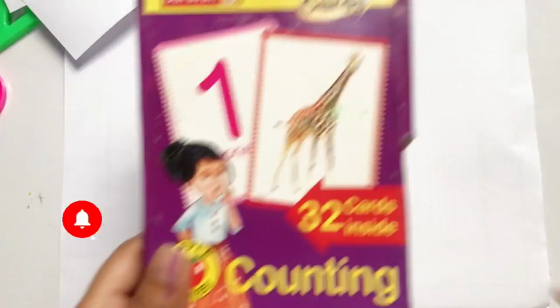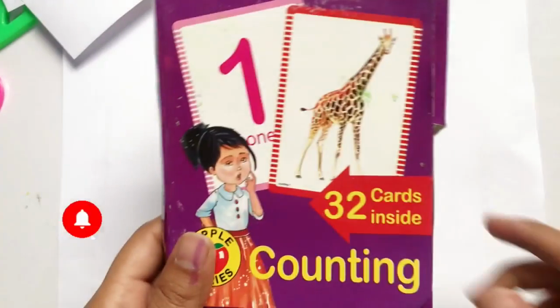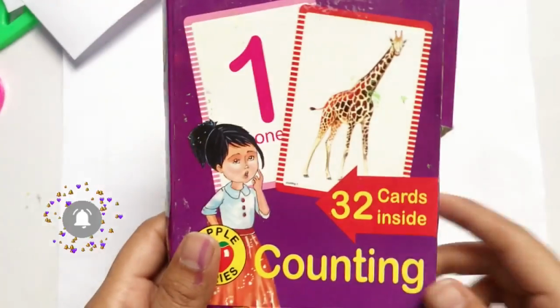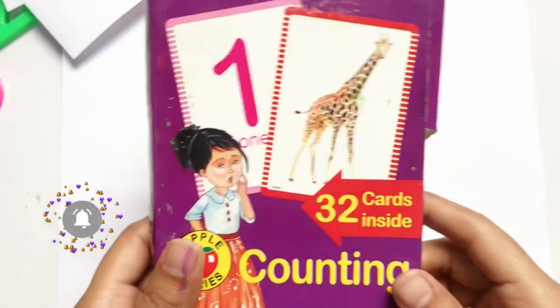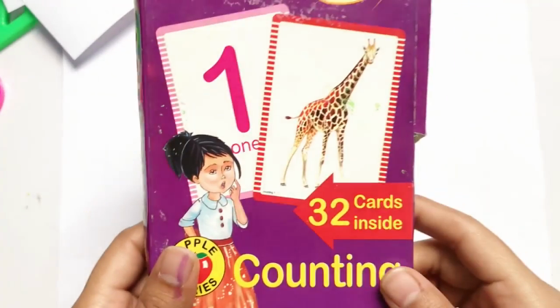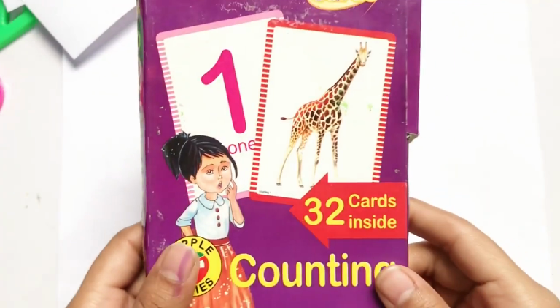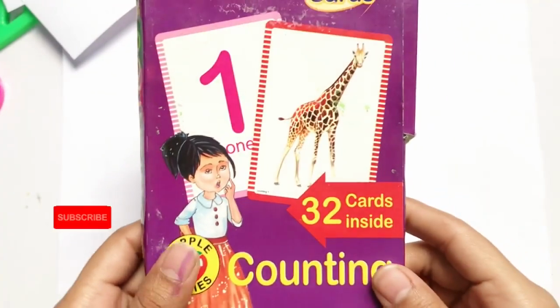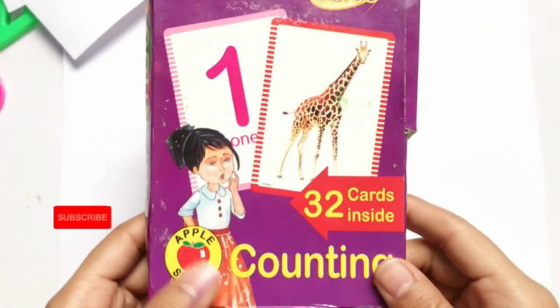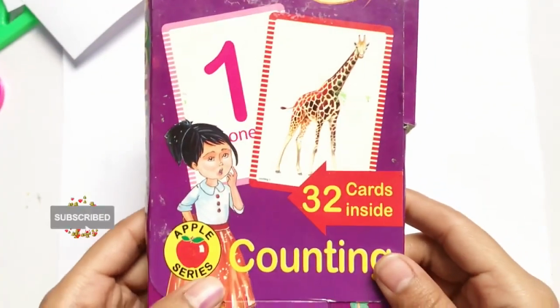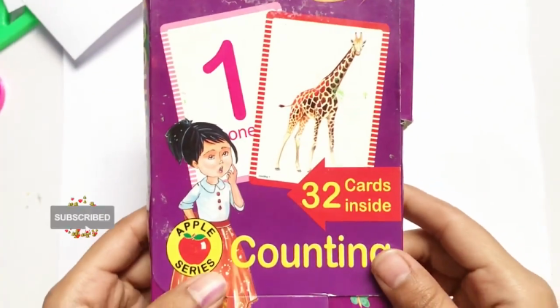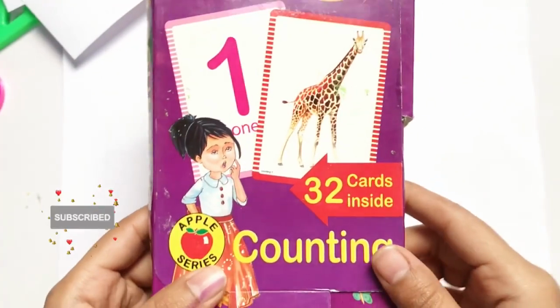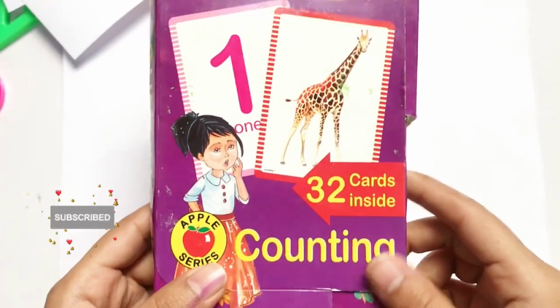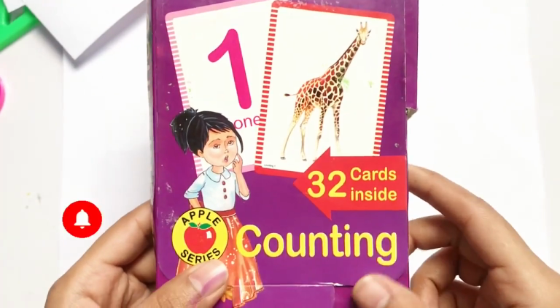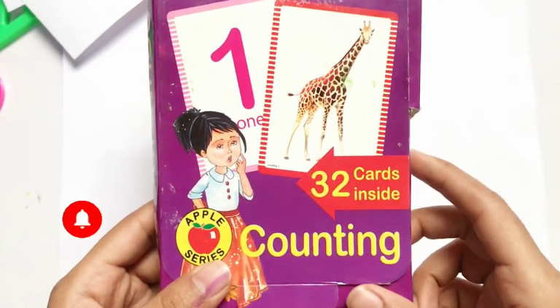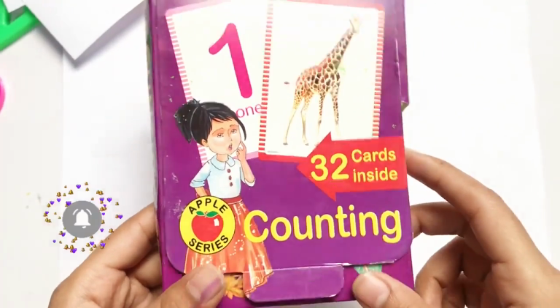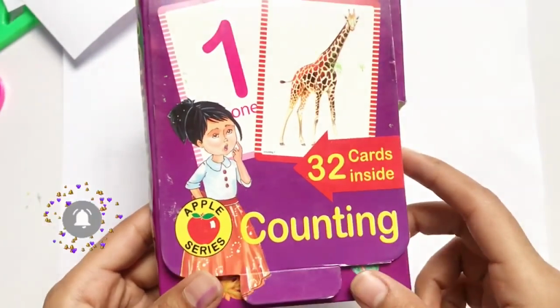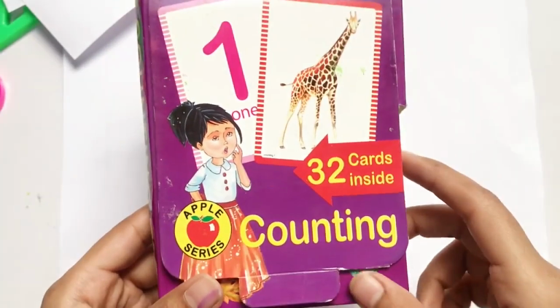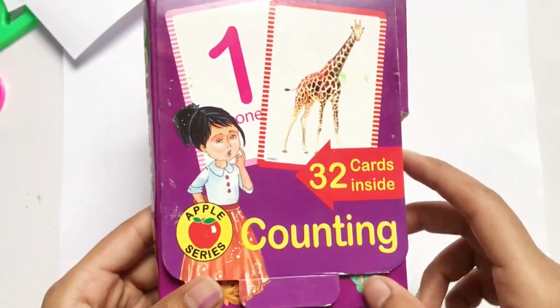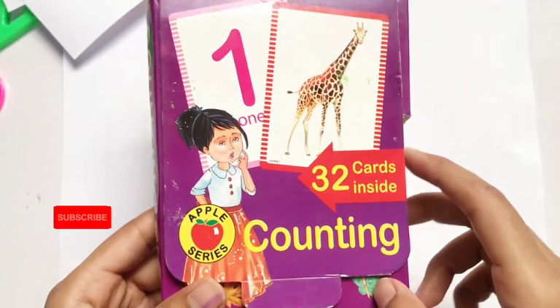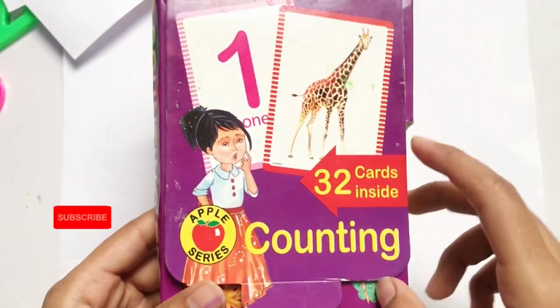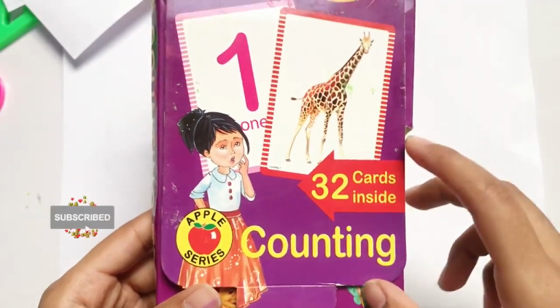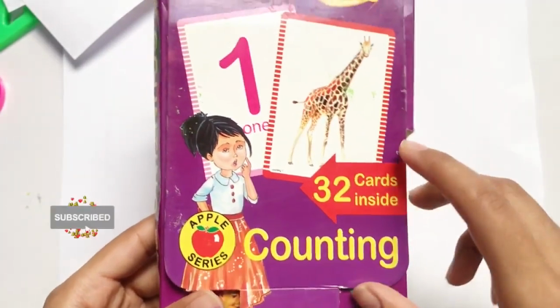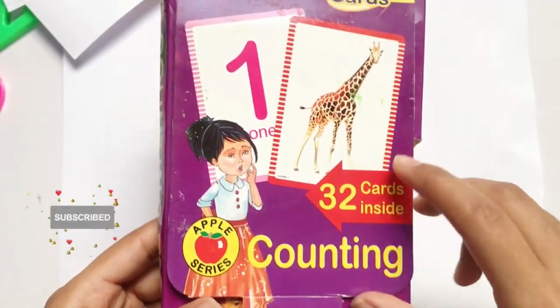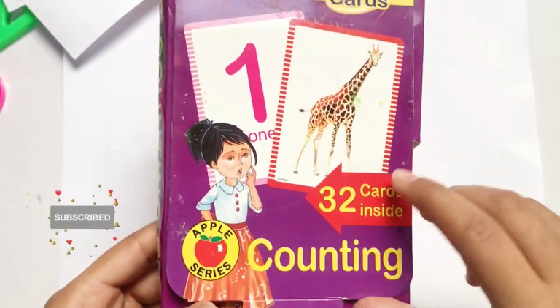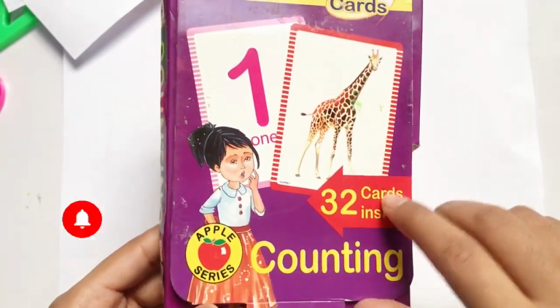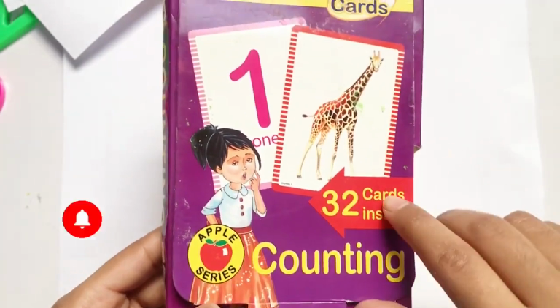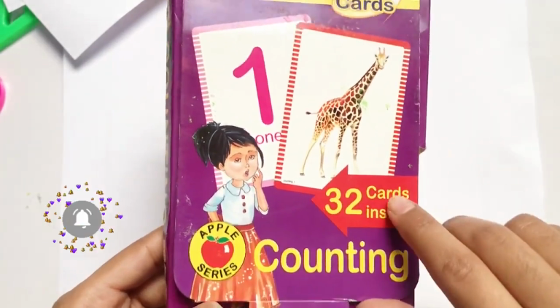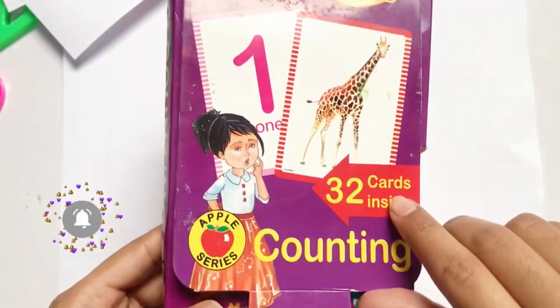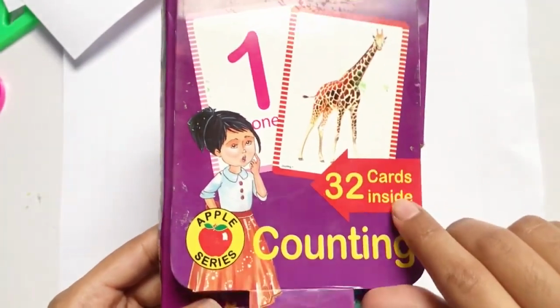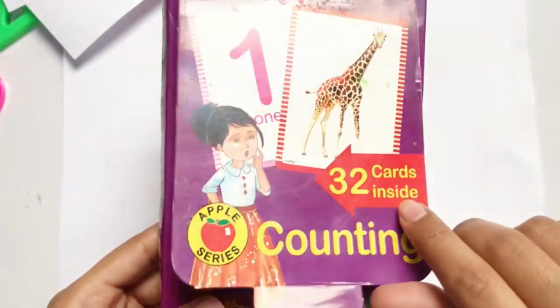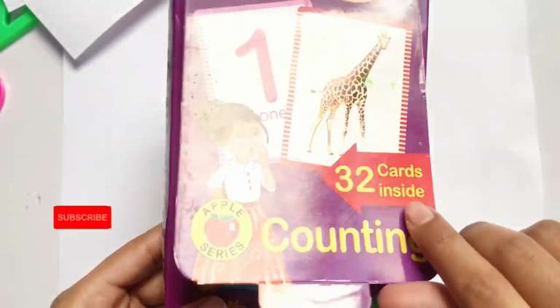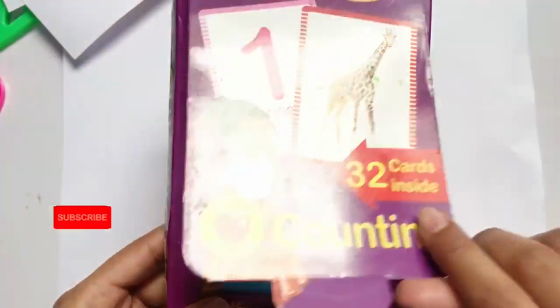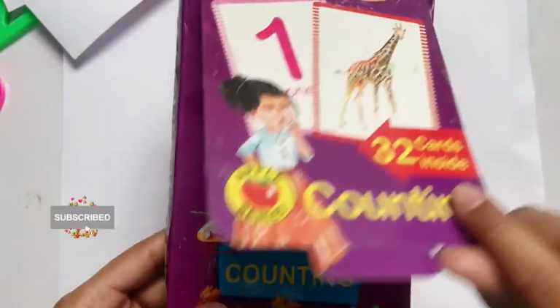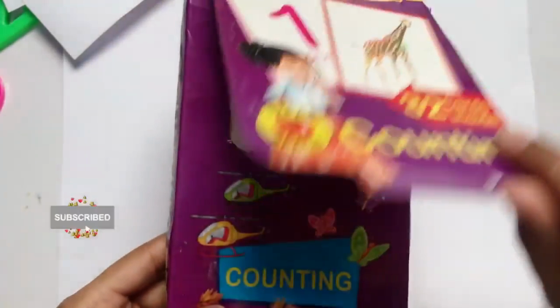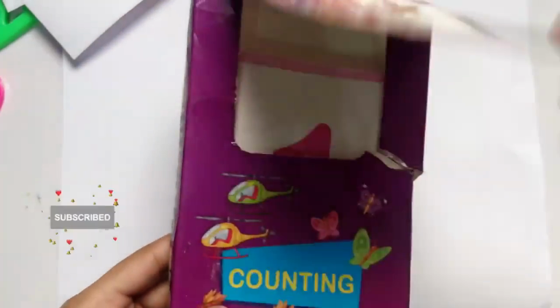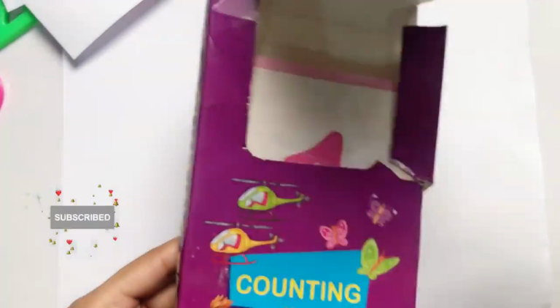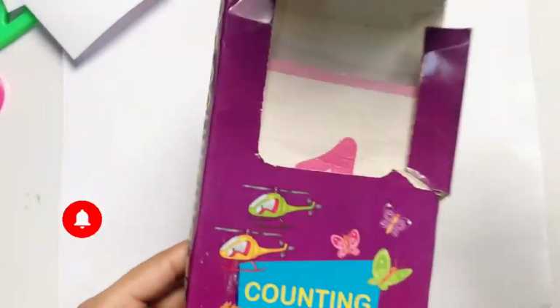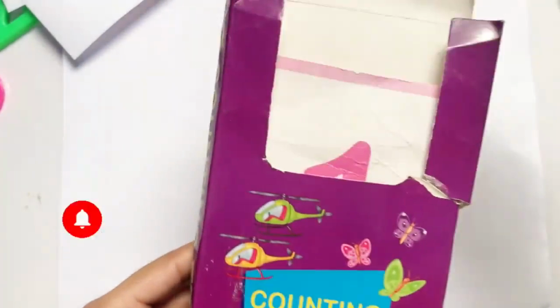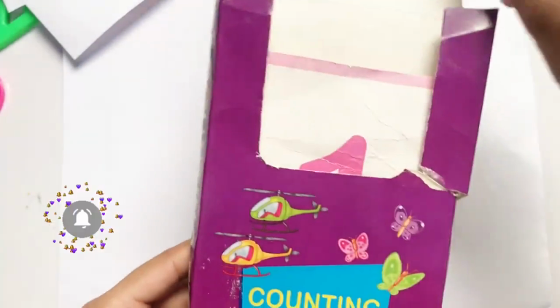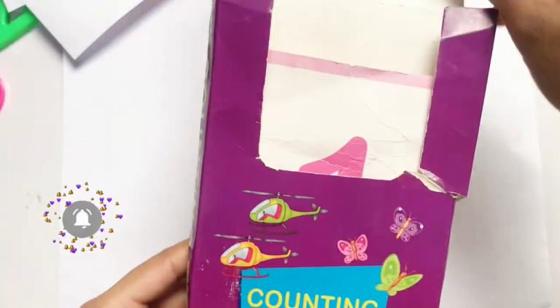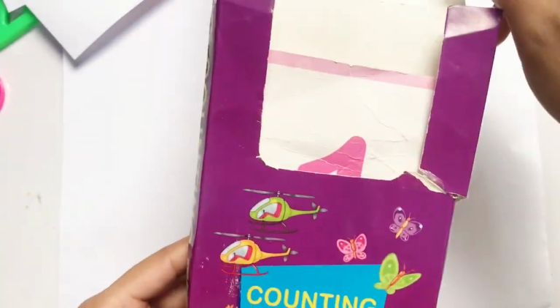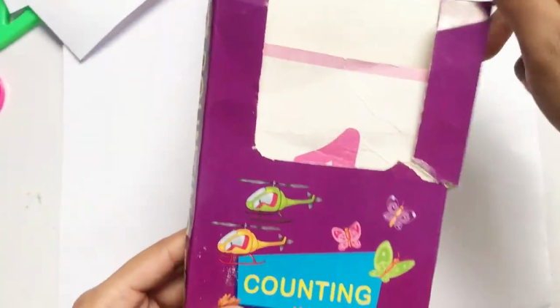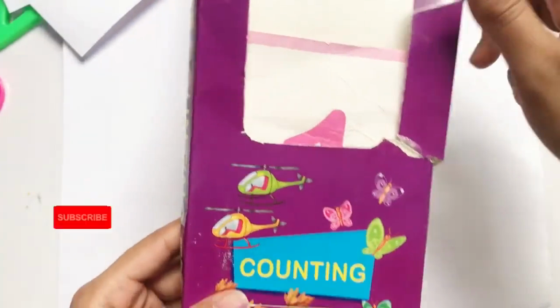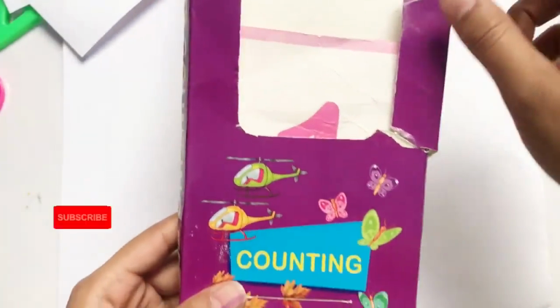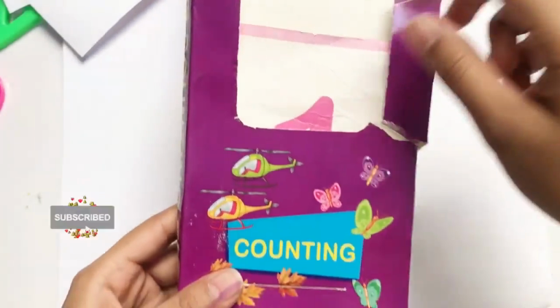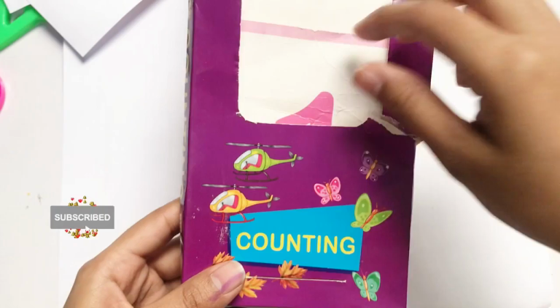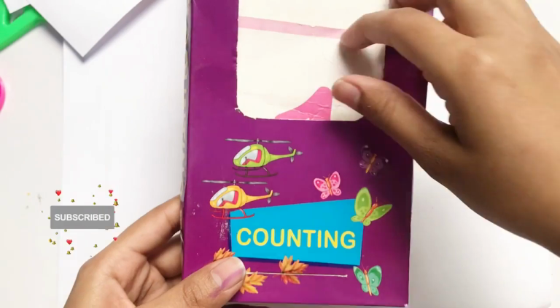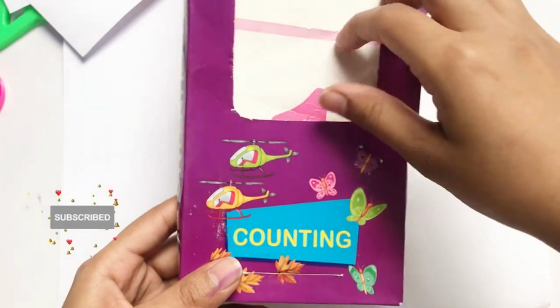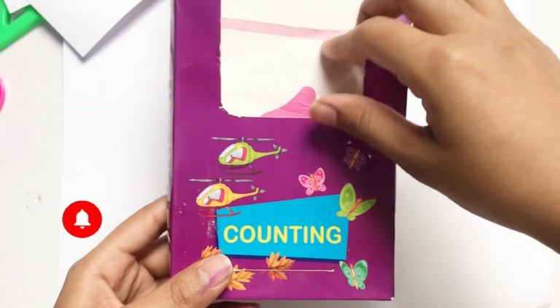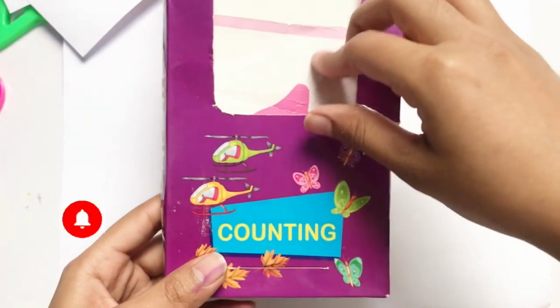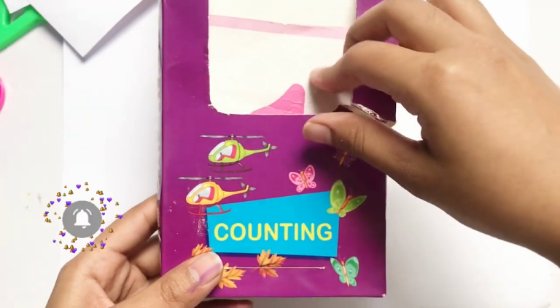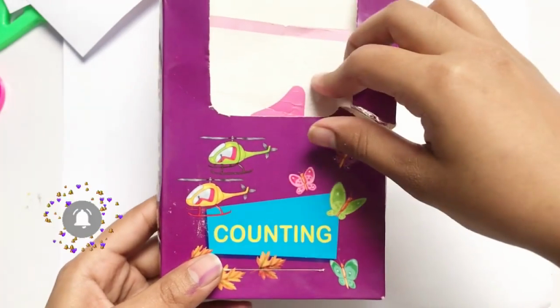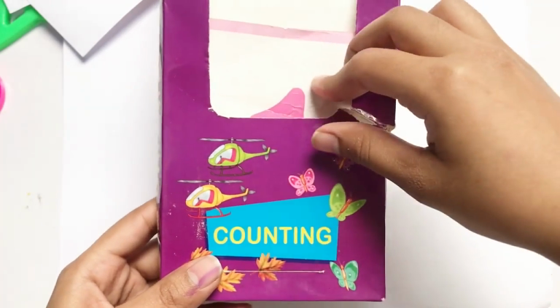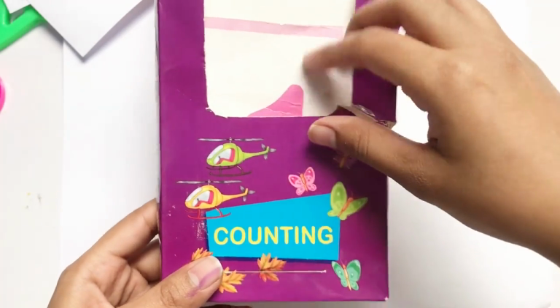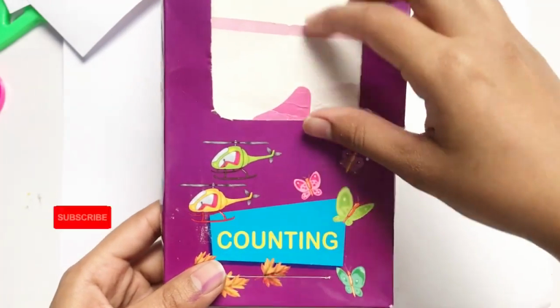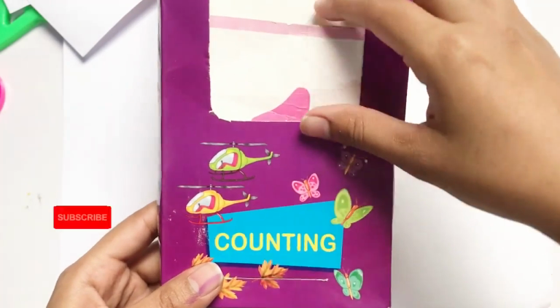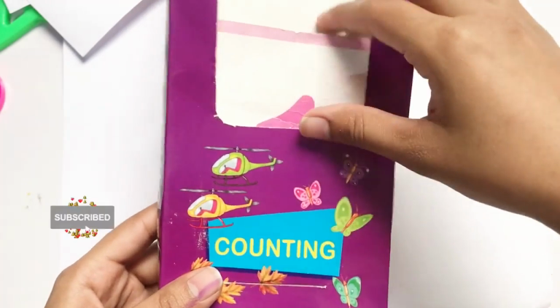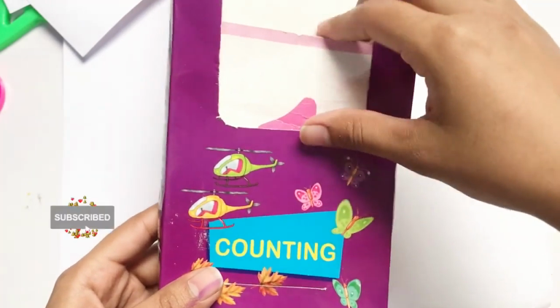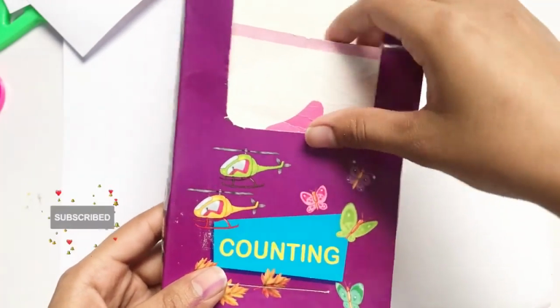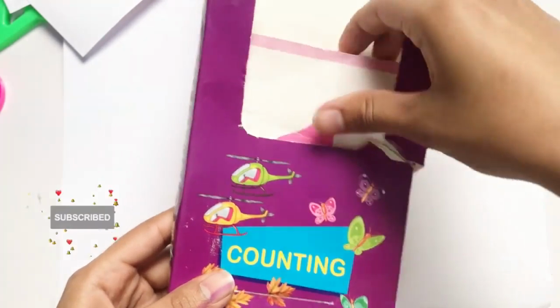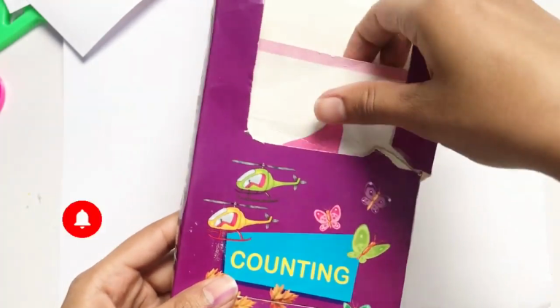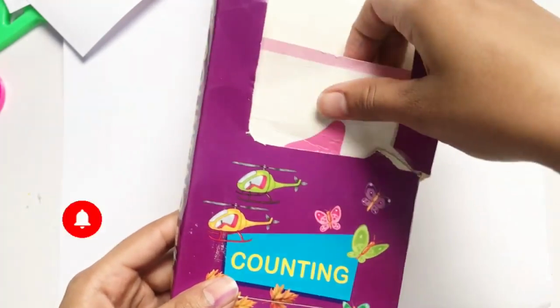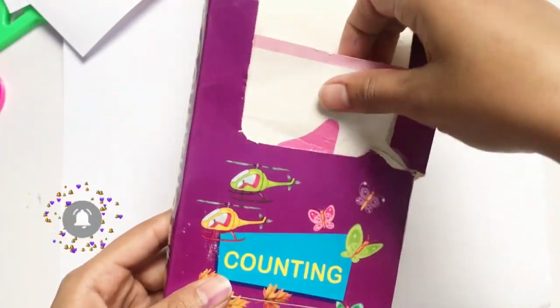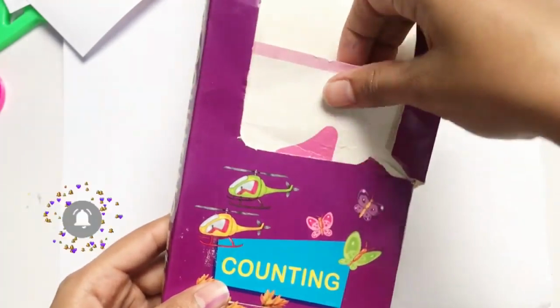Hello kids, I do have some flashcards. Let's open this and learn numbers with flashcards.